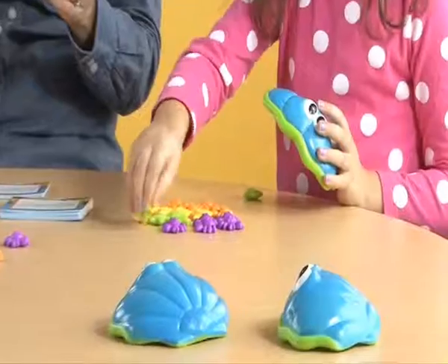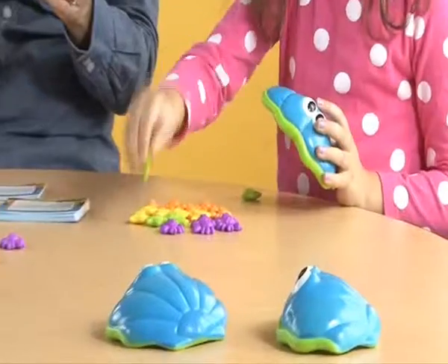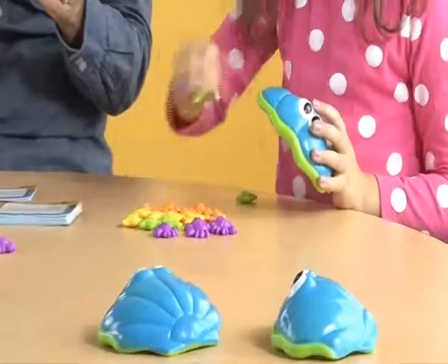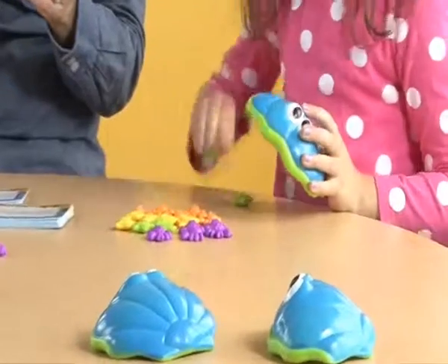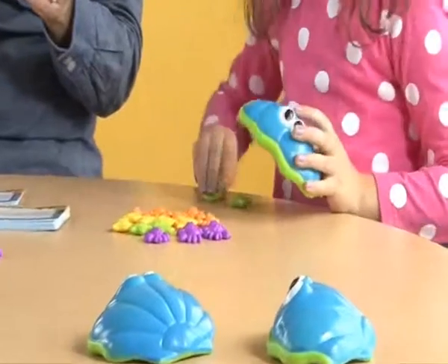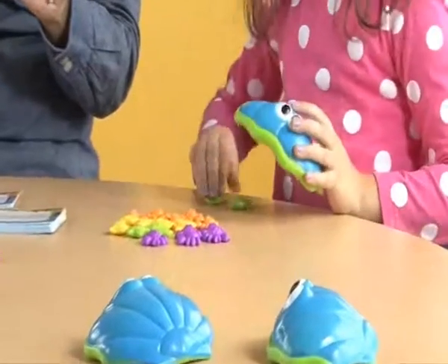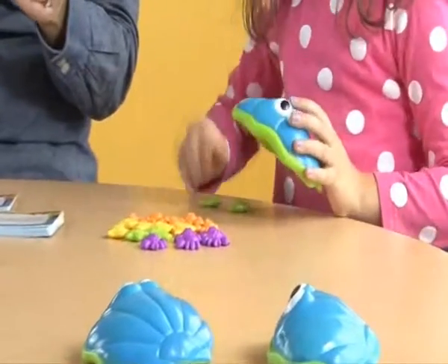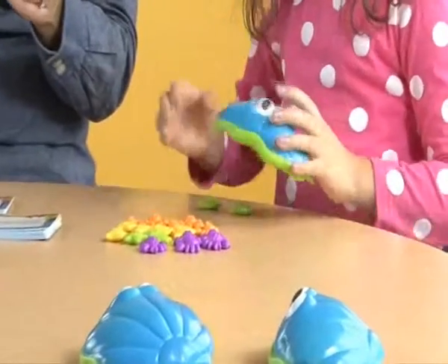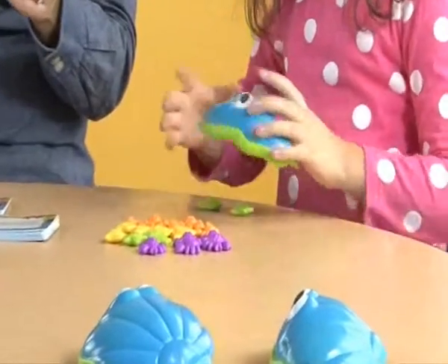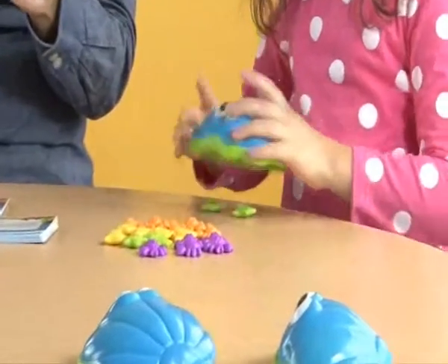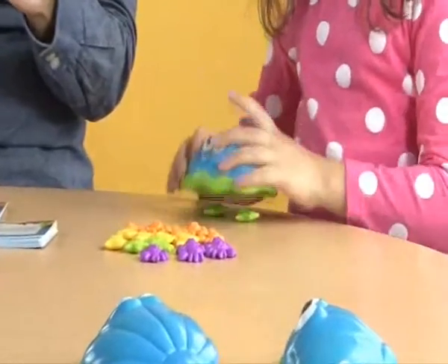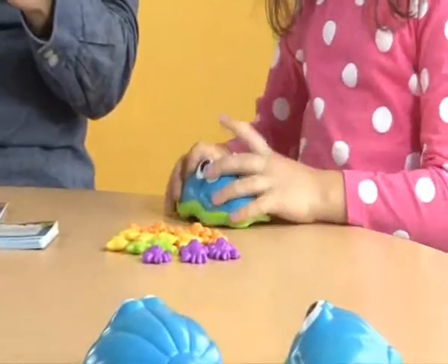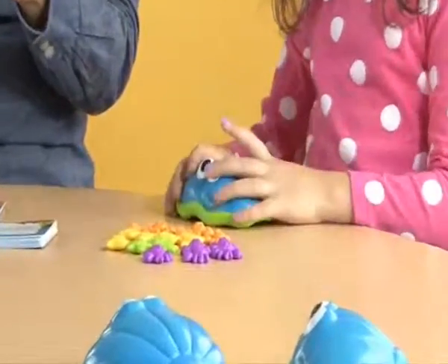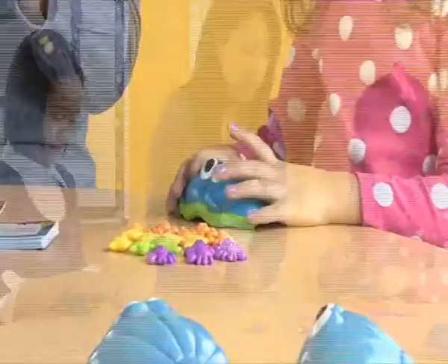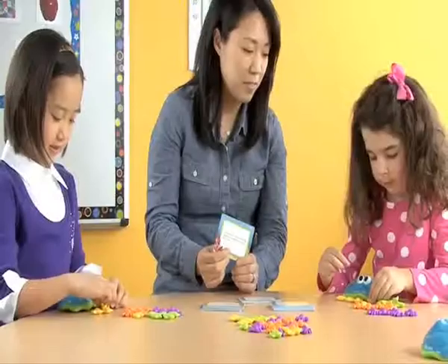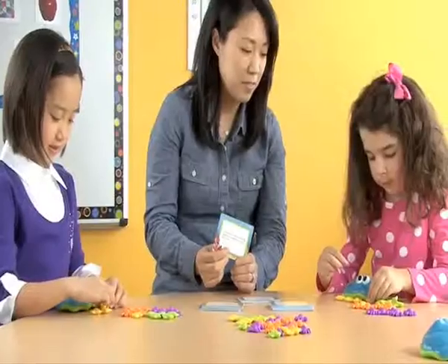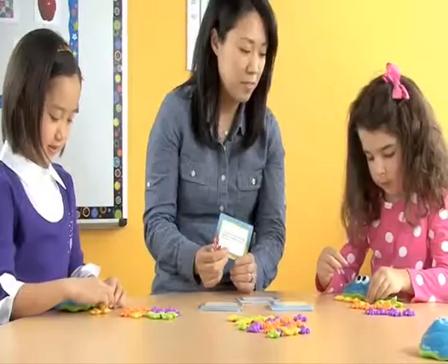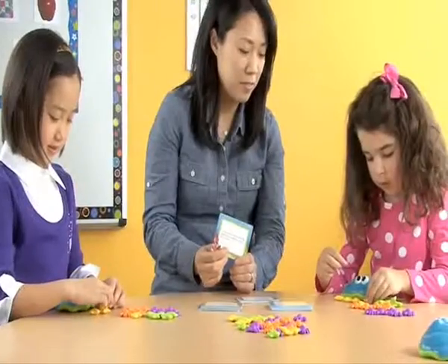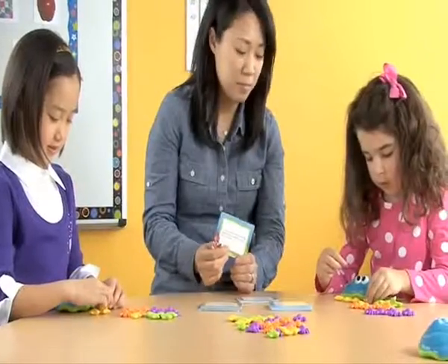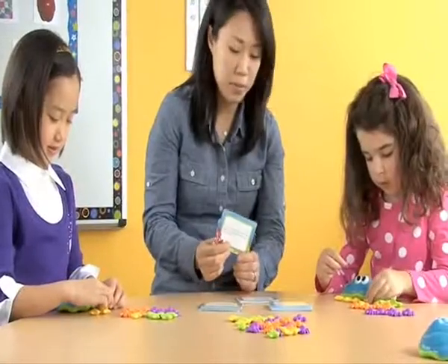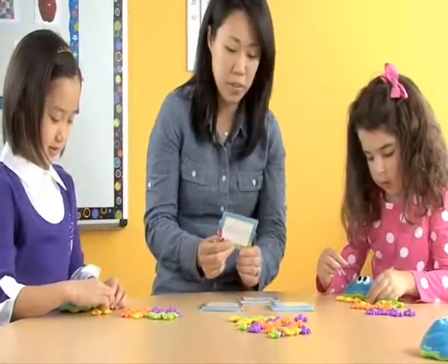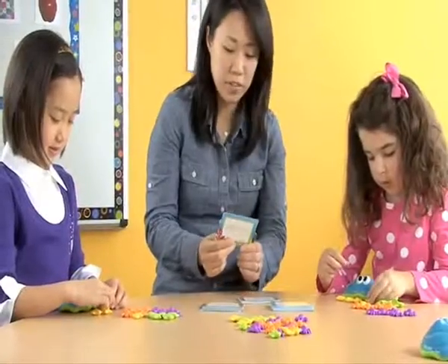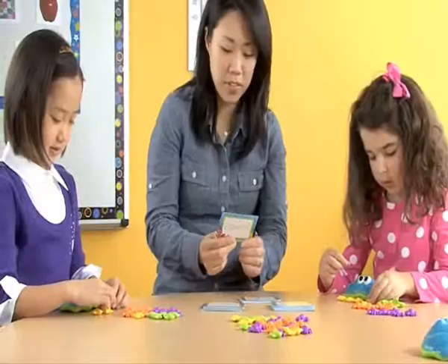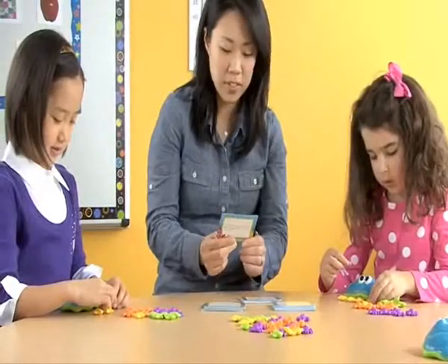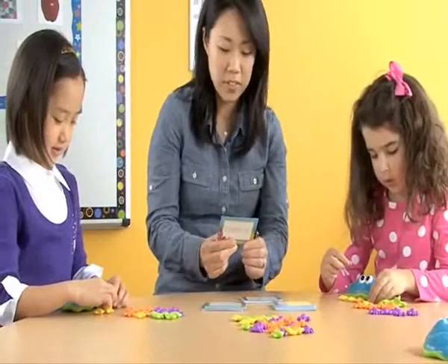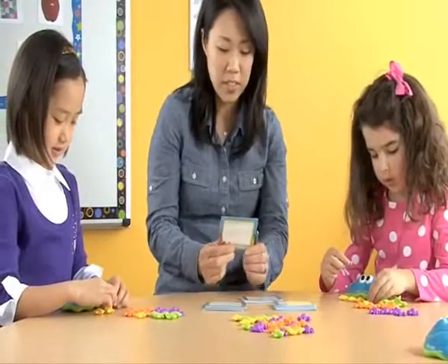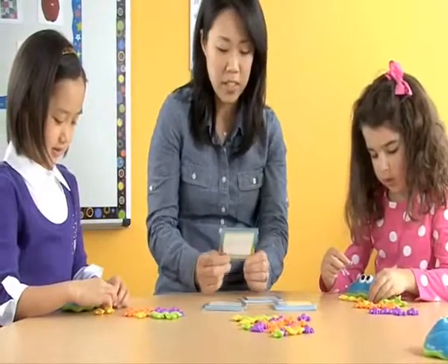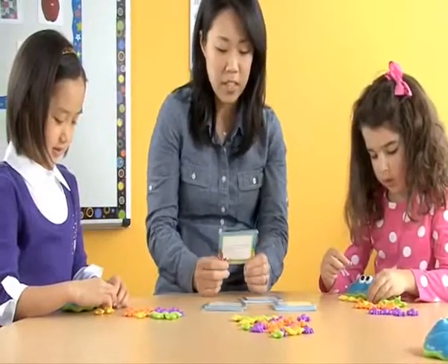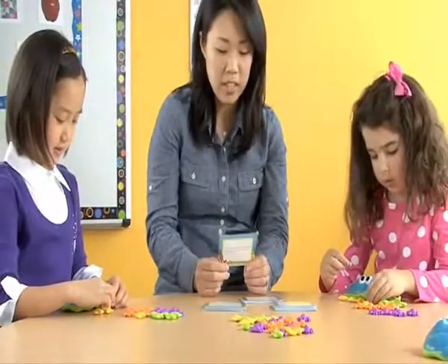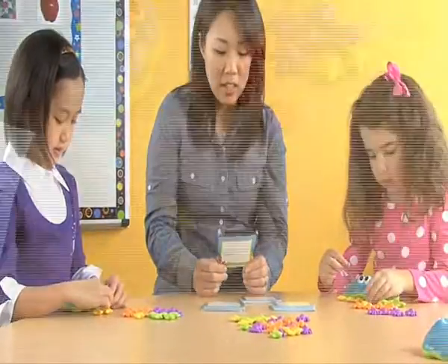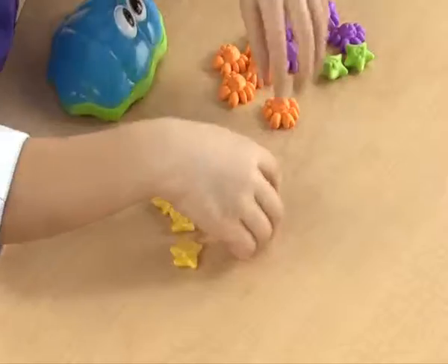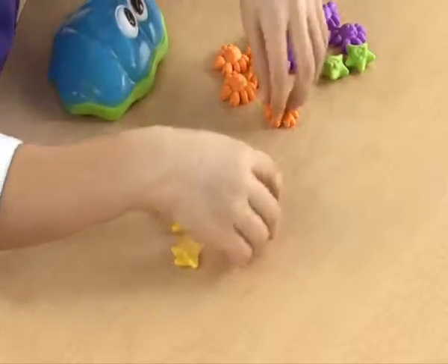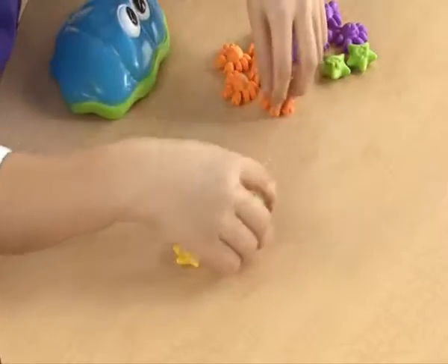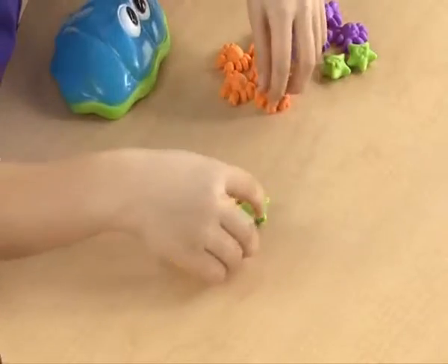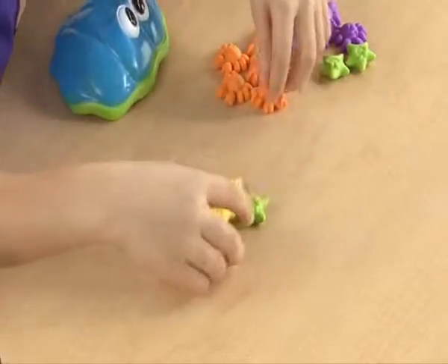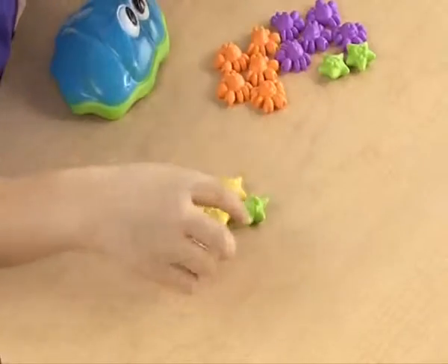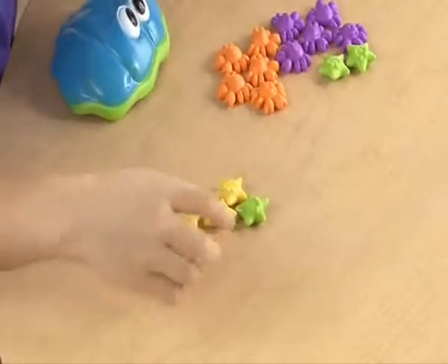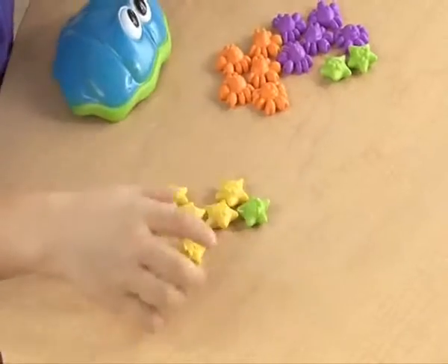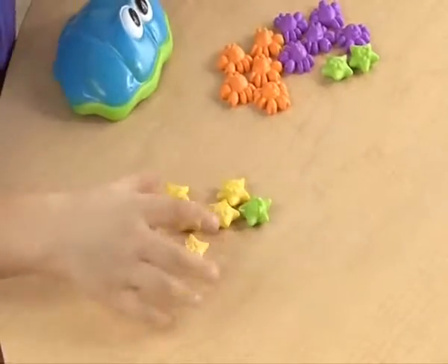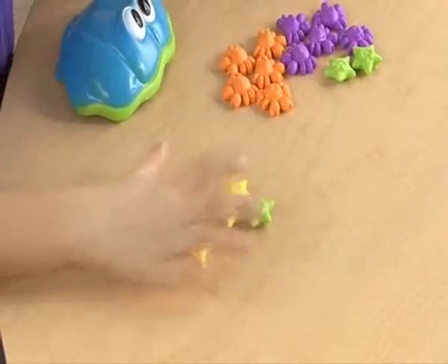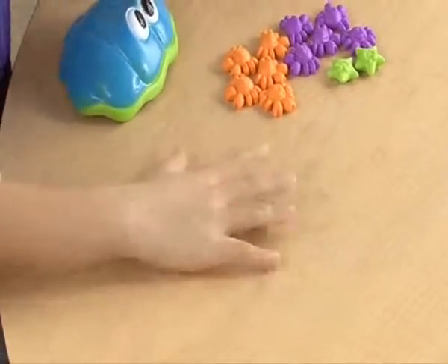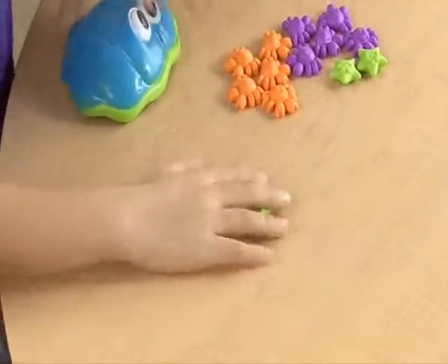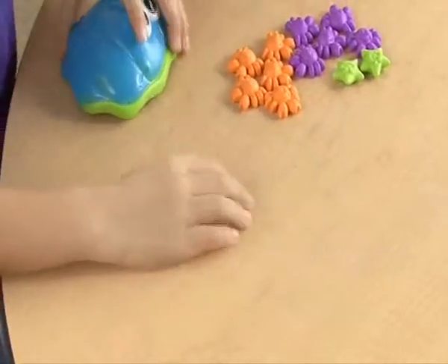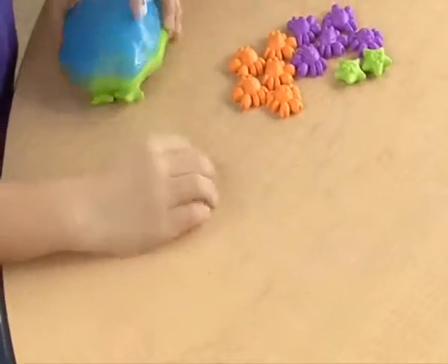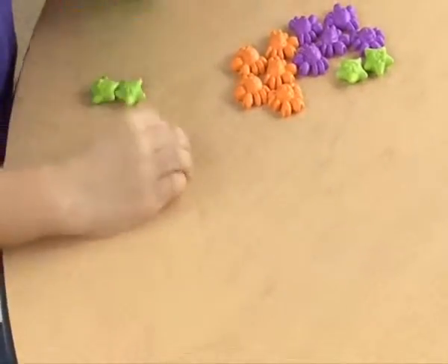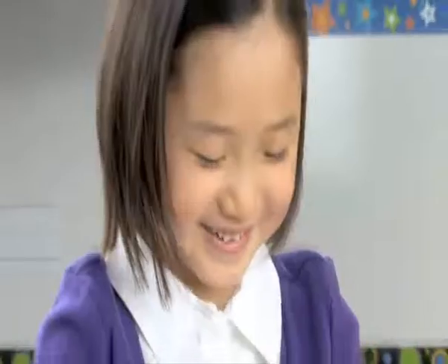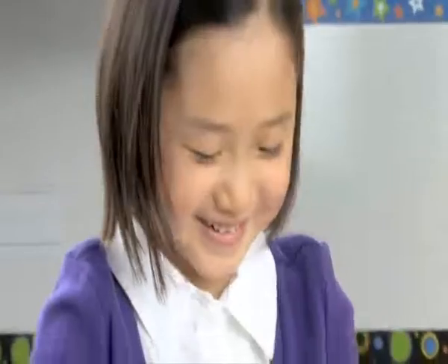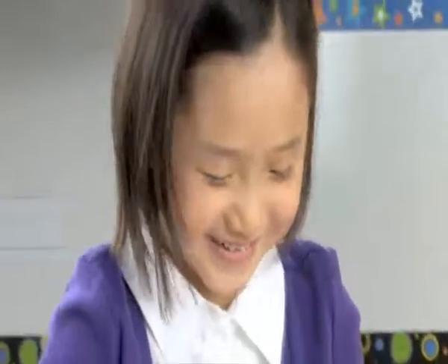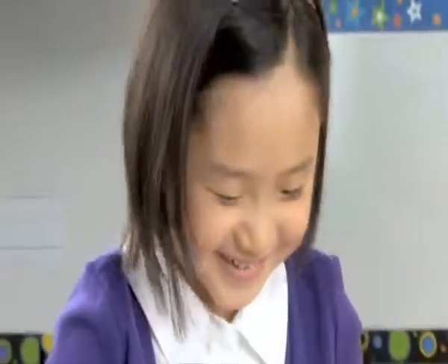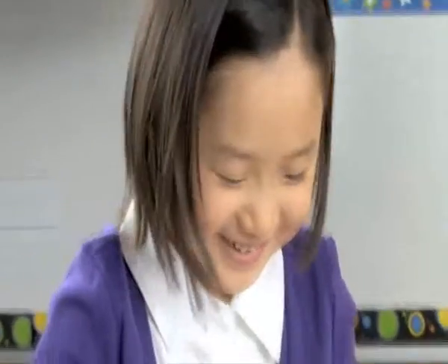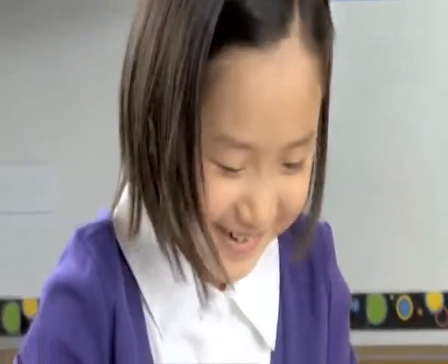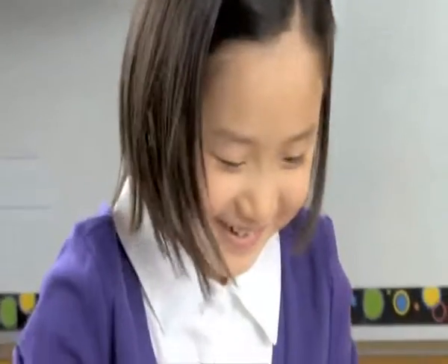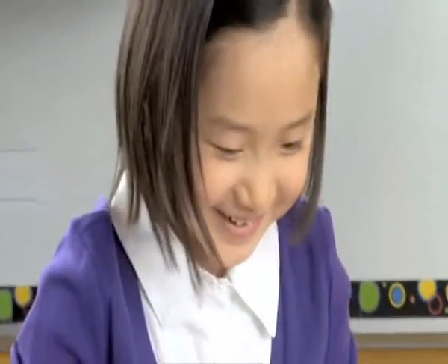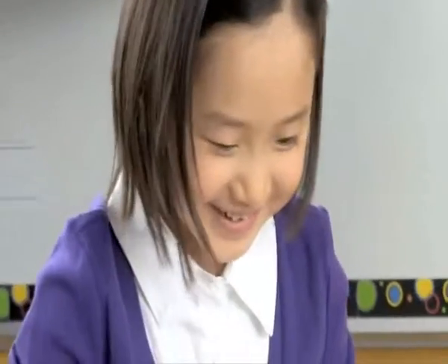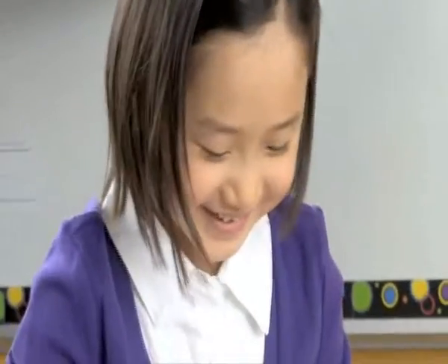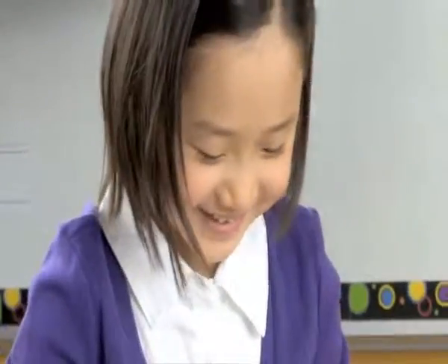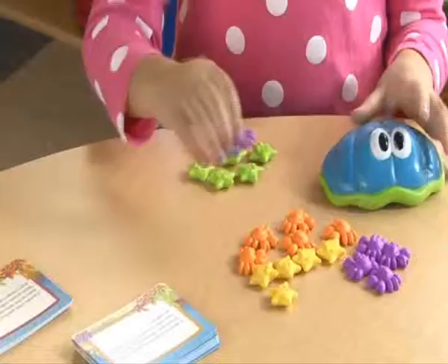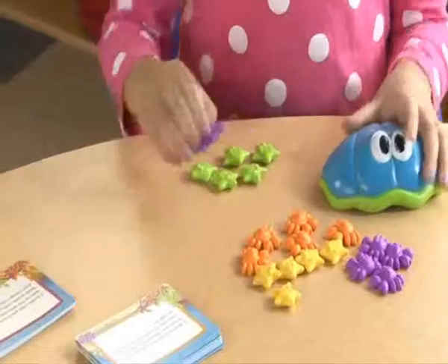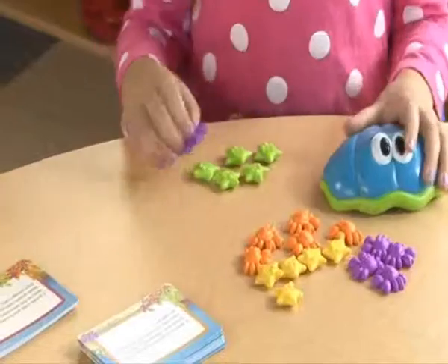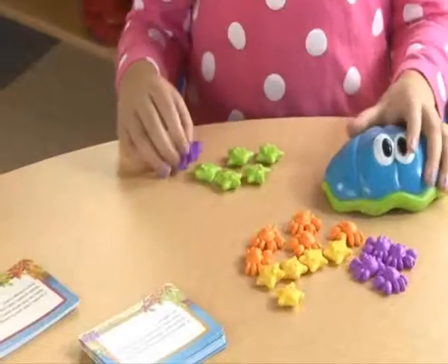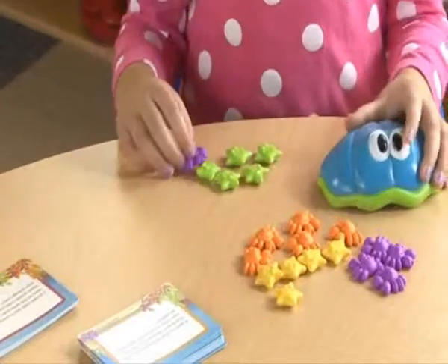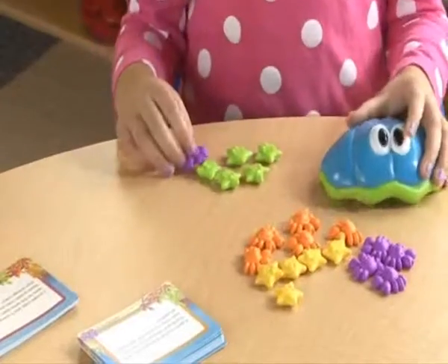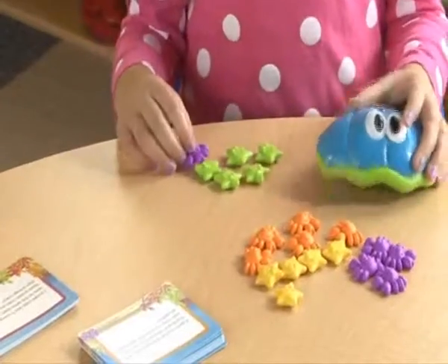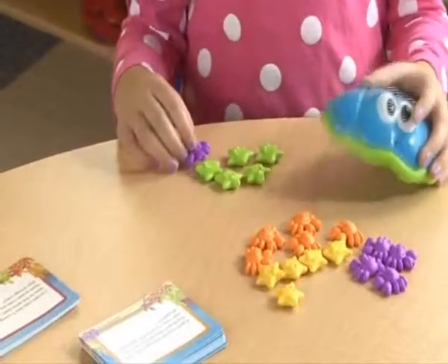Clam shells along with crab and starfish counters provide the perfect way to practice combining, separating, adding, subtracting, and finding the missing number.